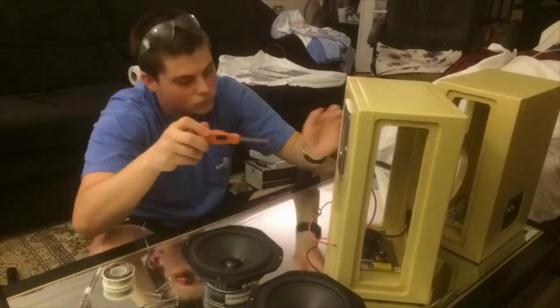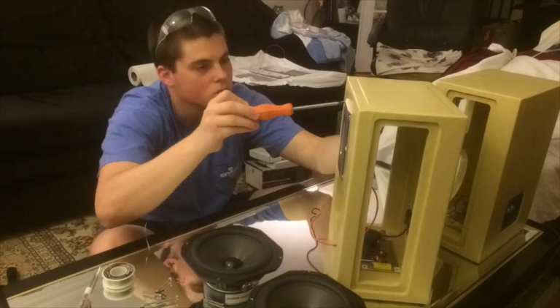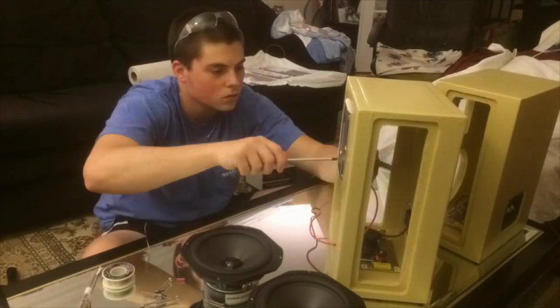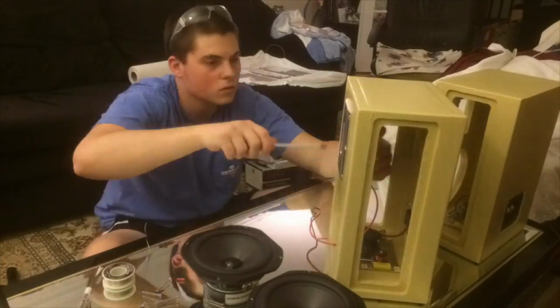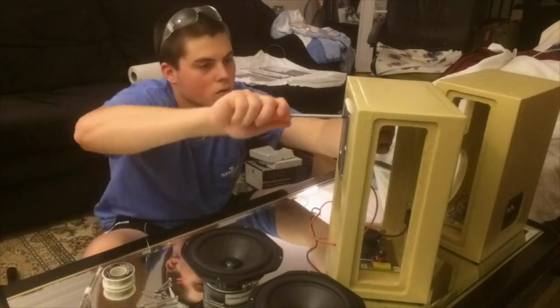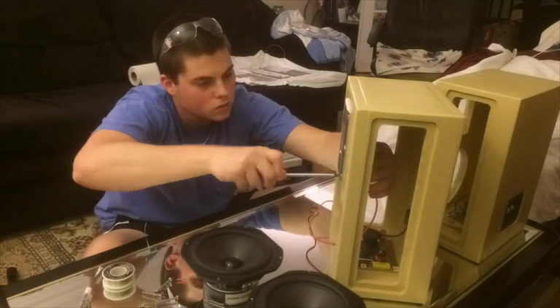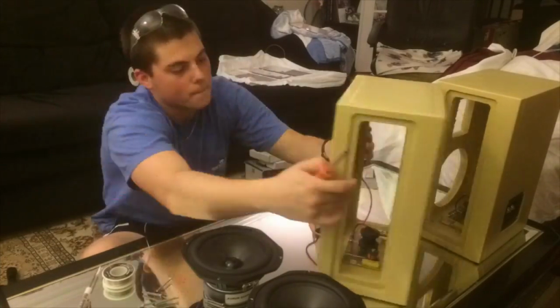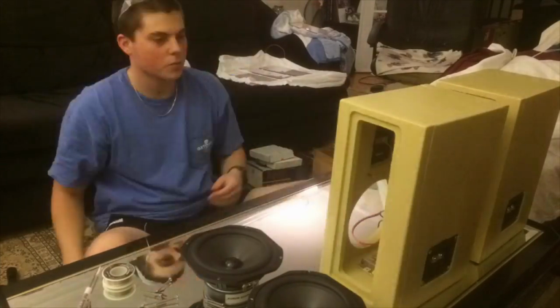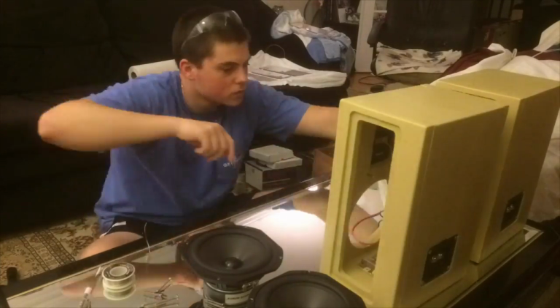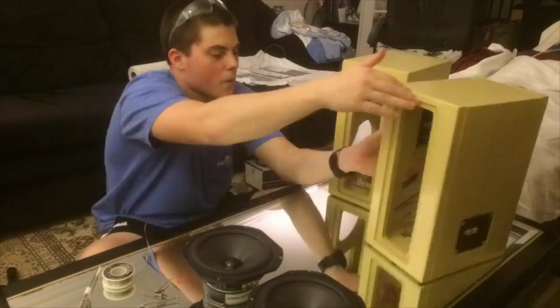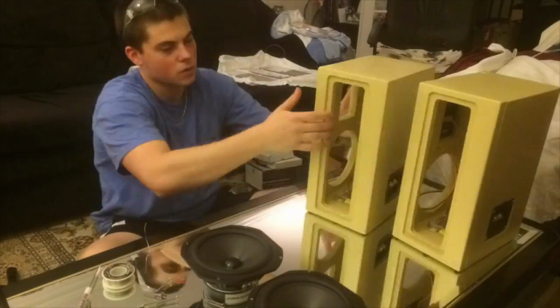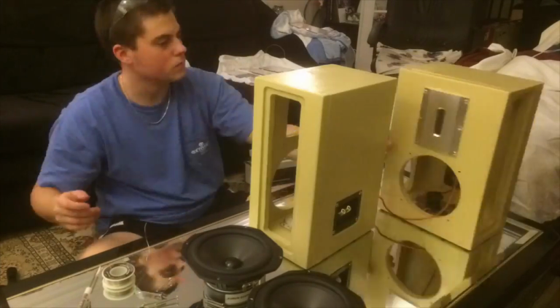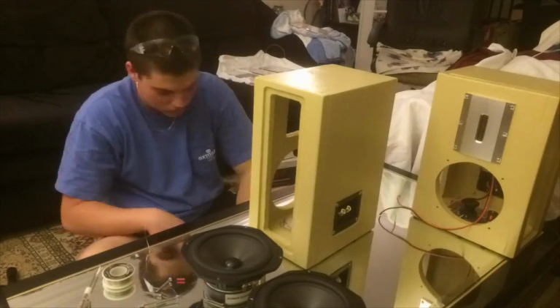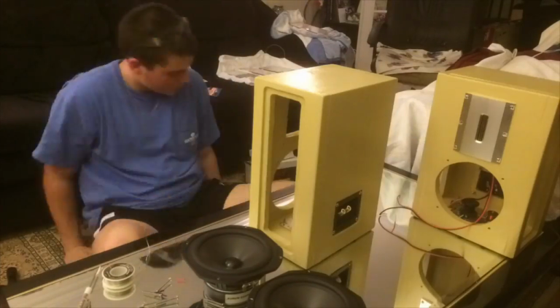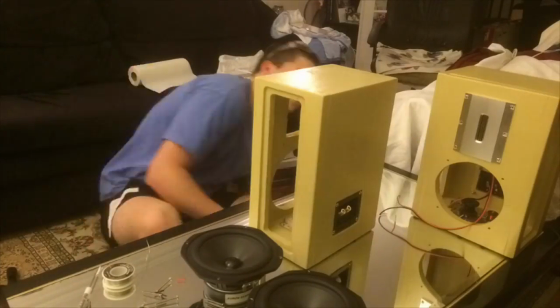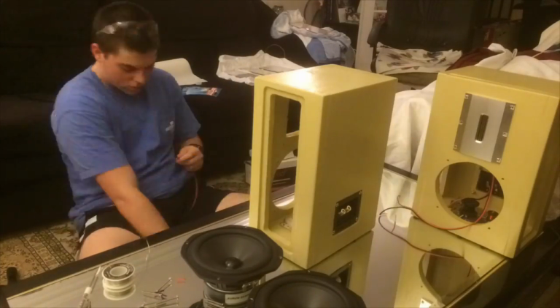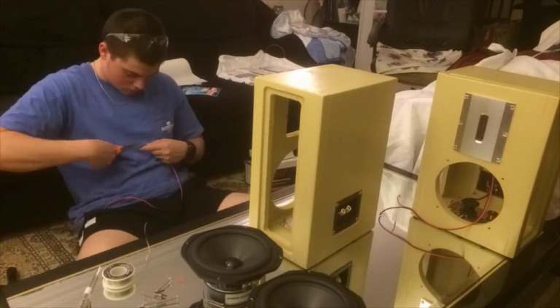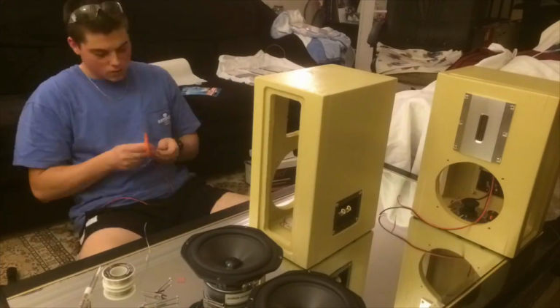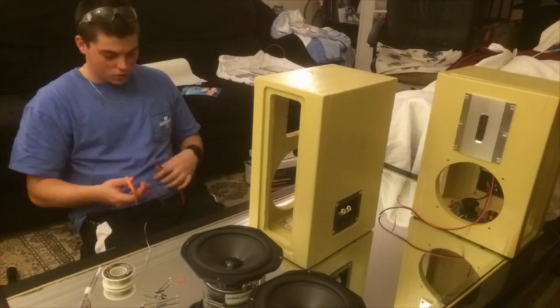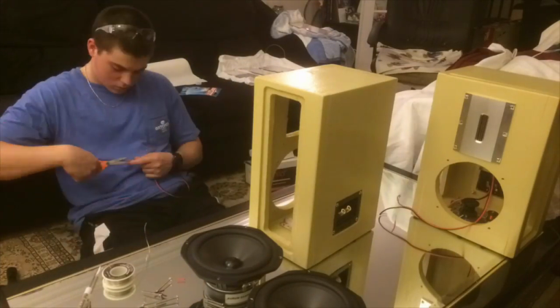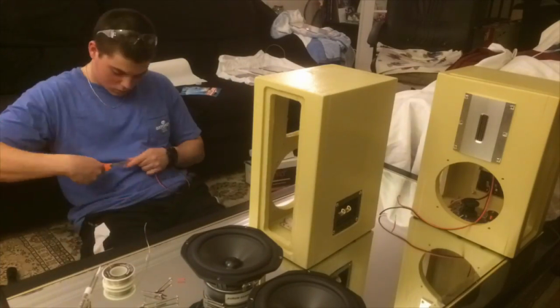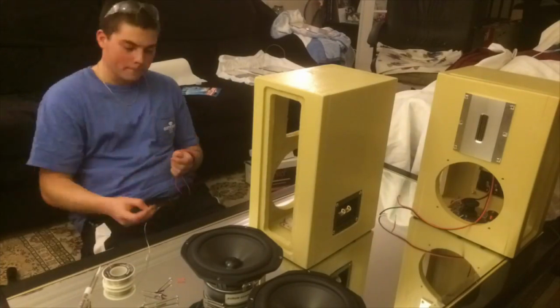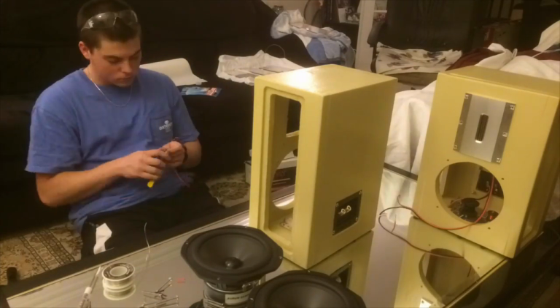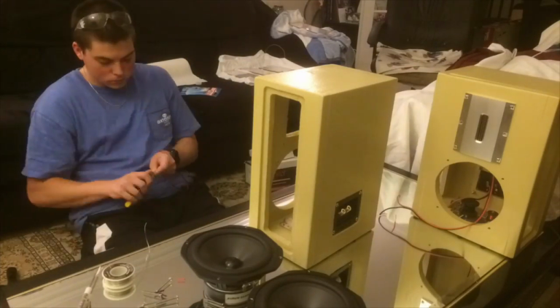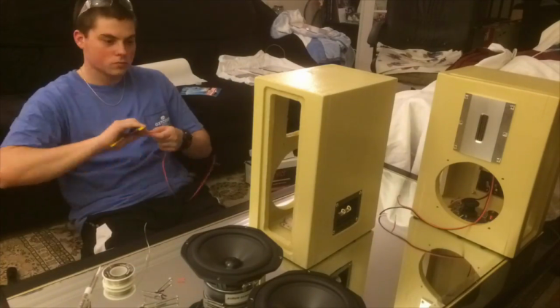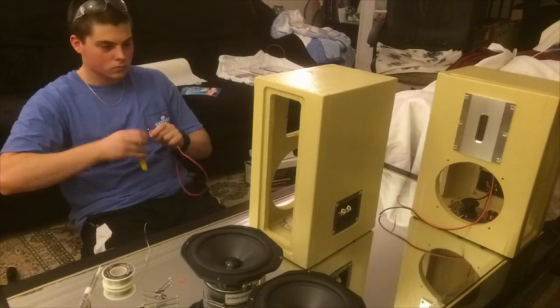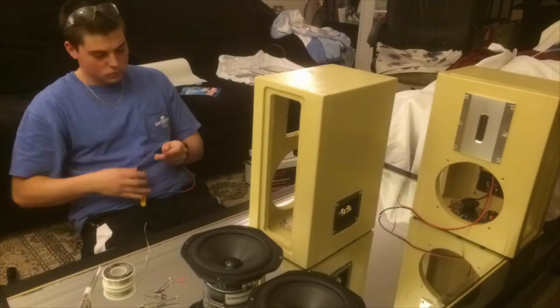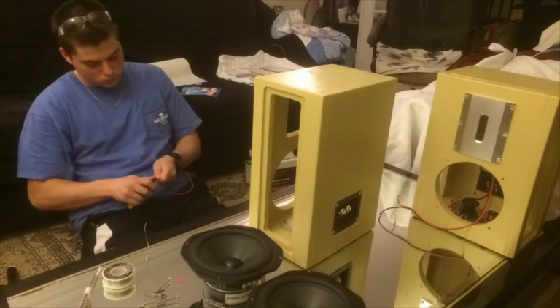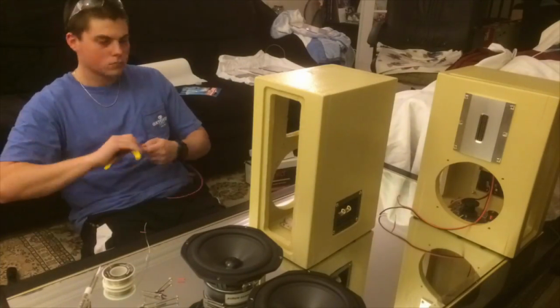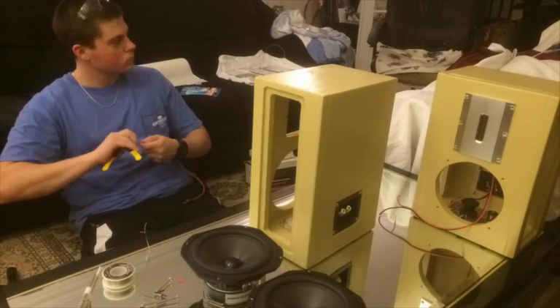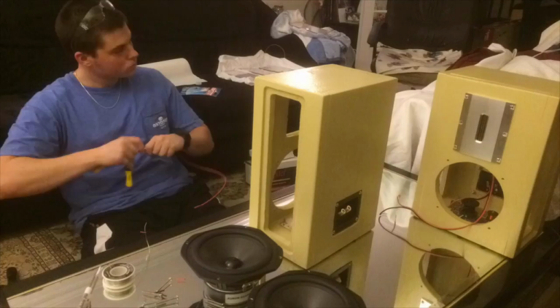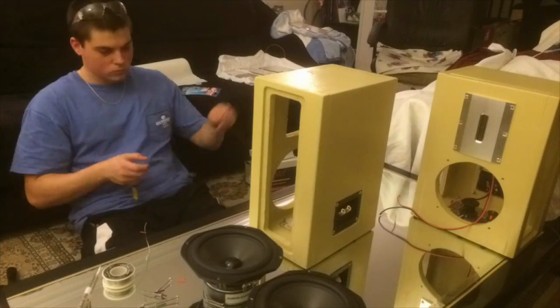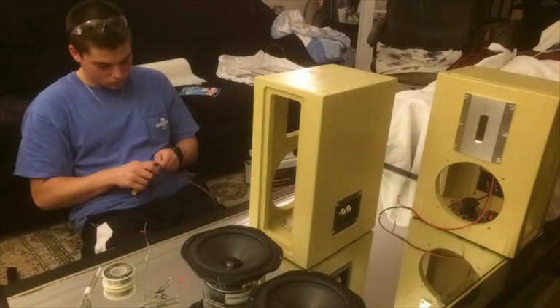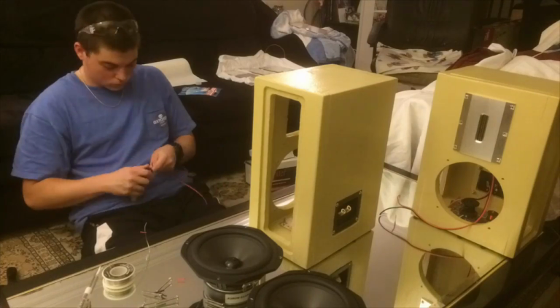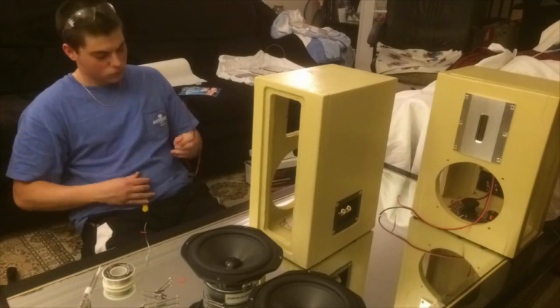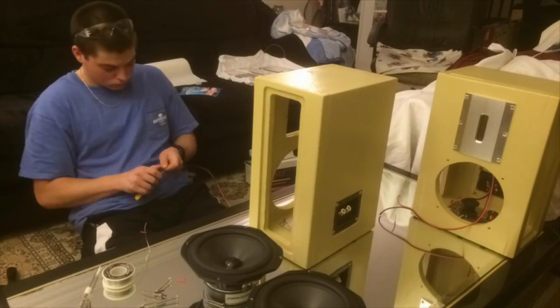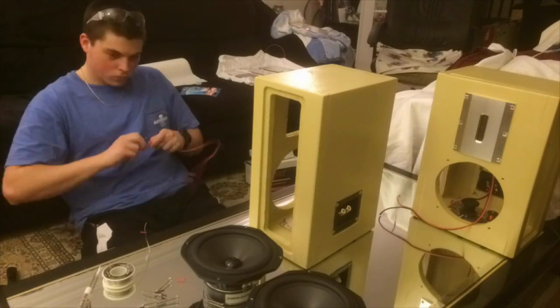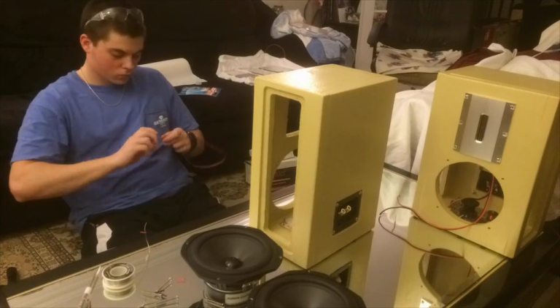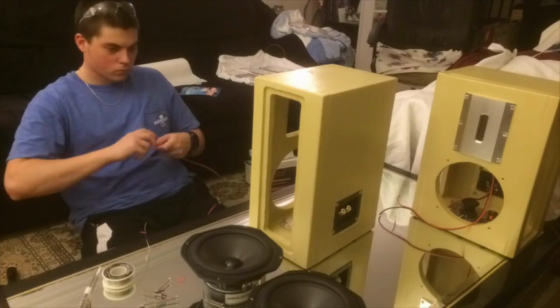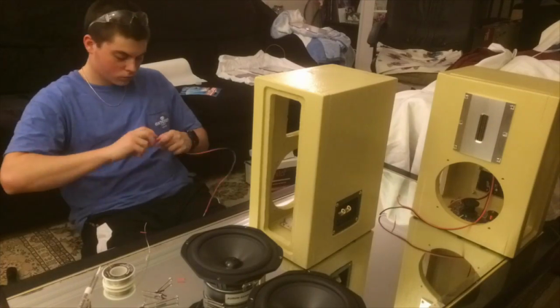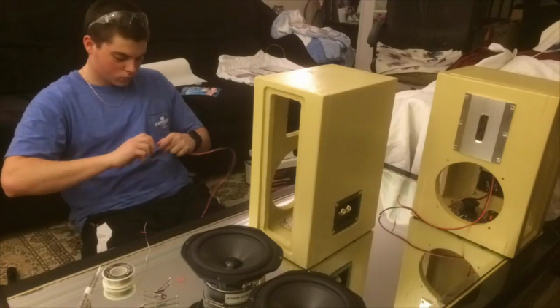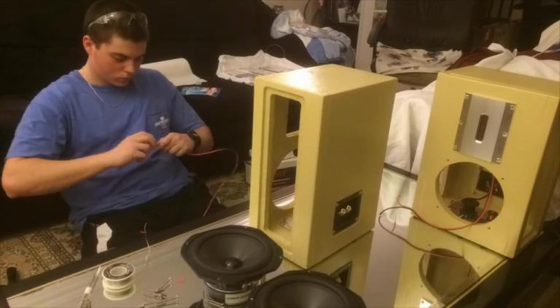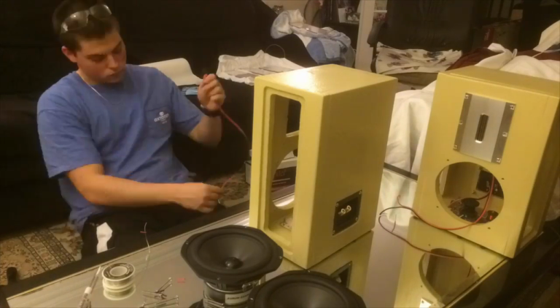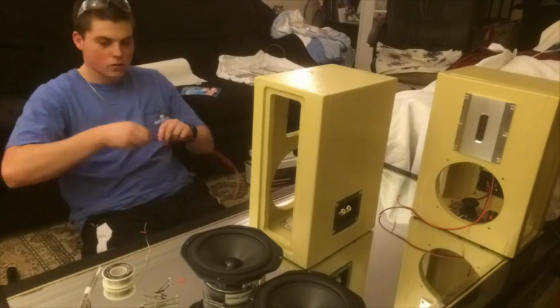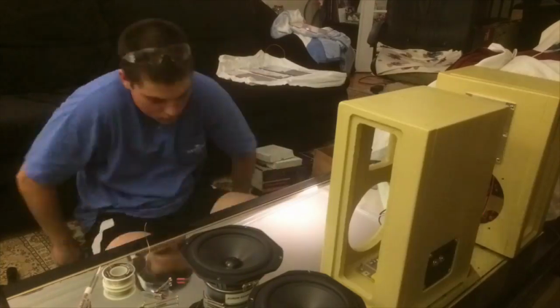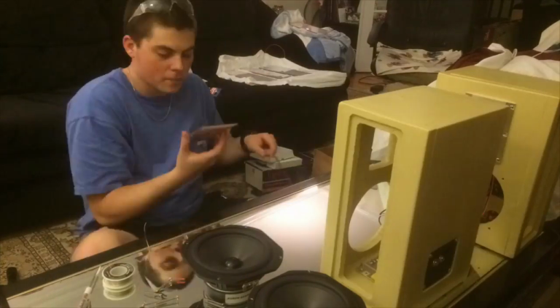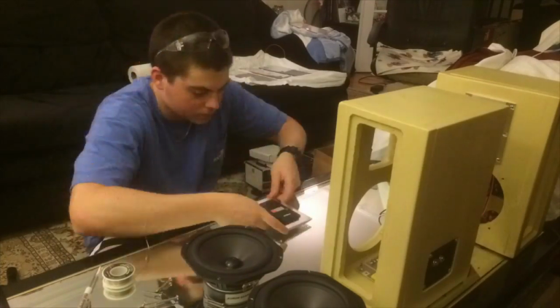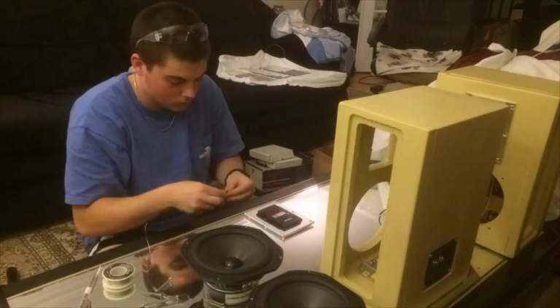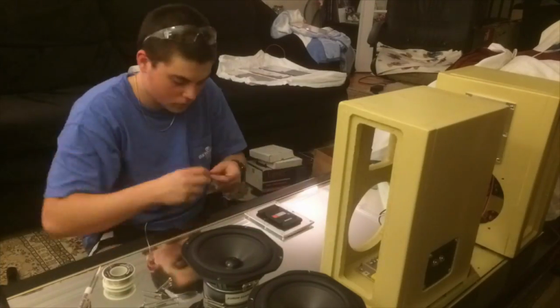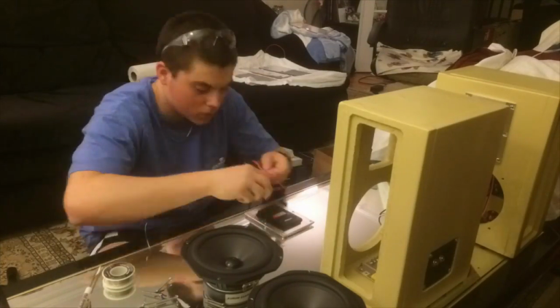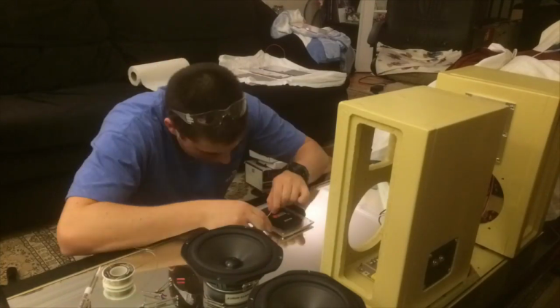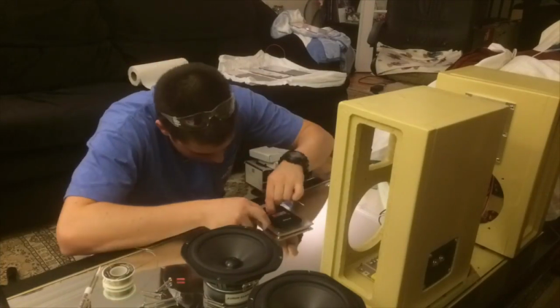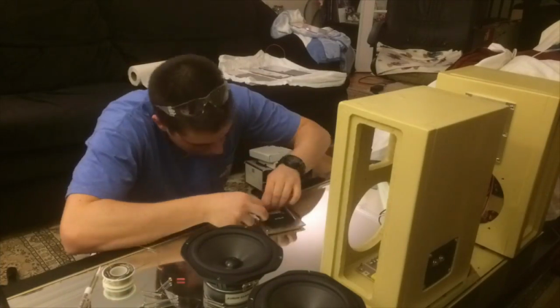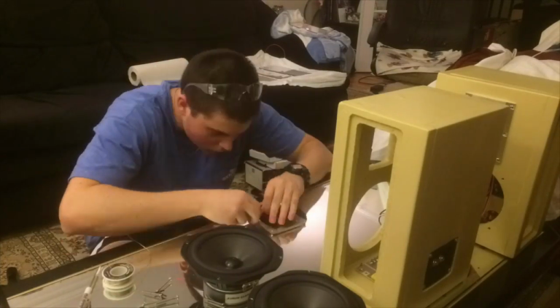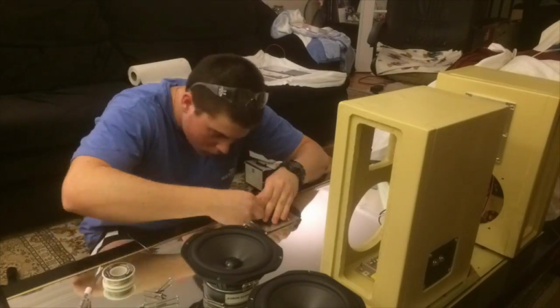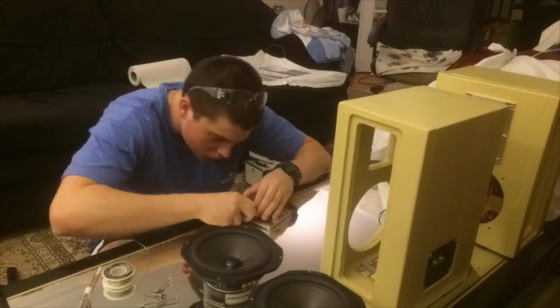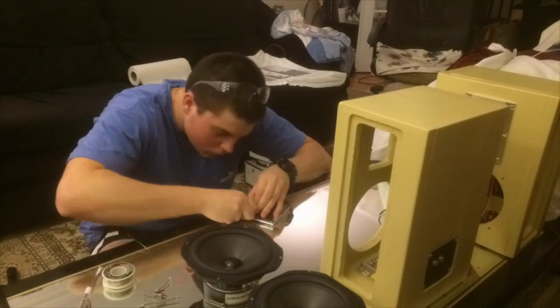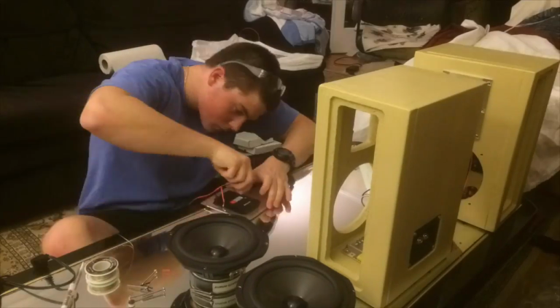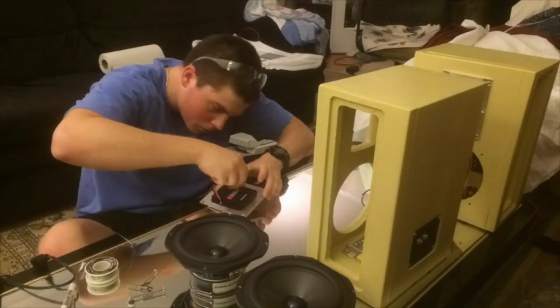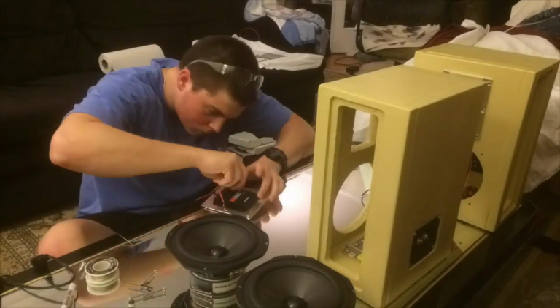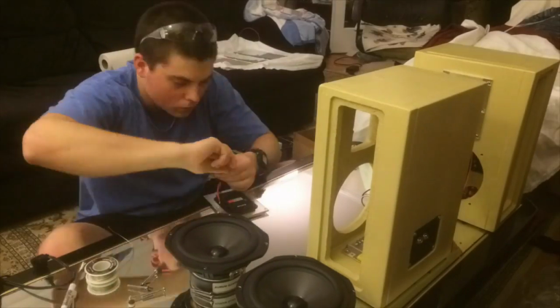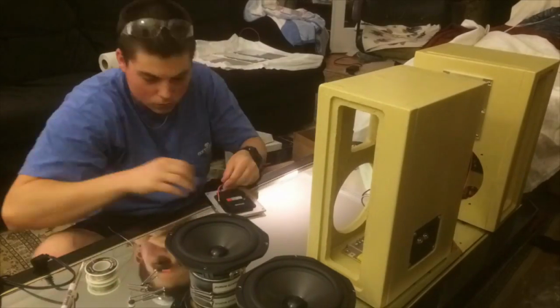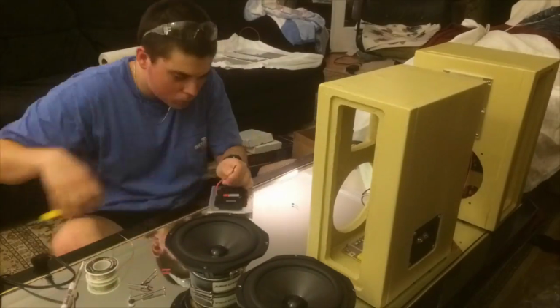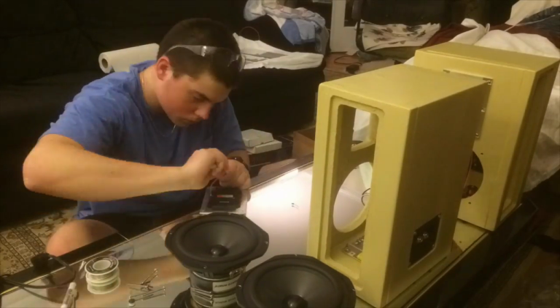The midrange speakers both connect to a Lafayette stereo receiver. The auxiliary cord is connected to a splitter cable that puts the signal and sends it both to the subwoofer and the midrange speakers.